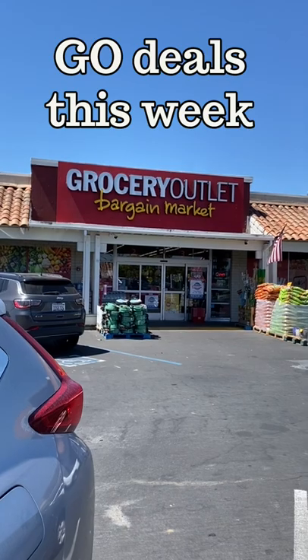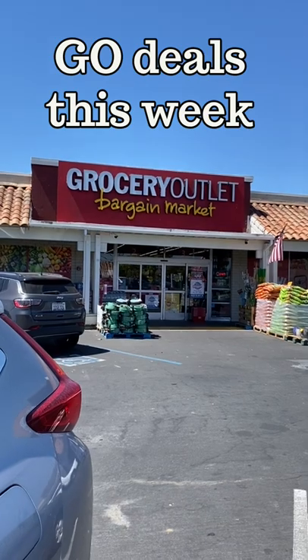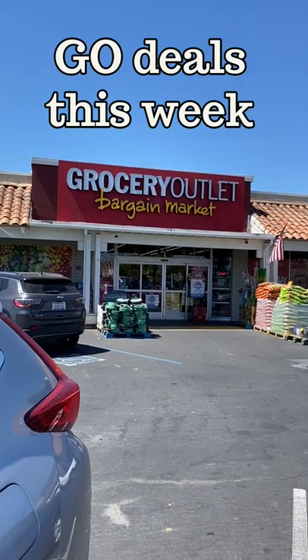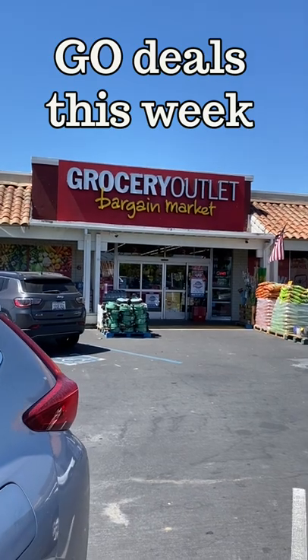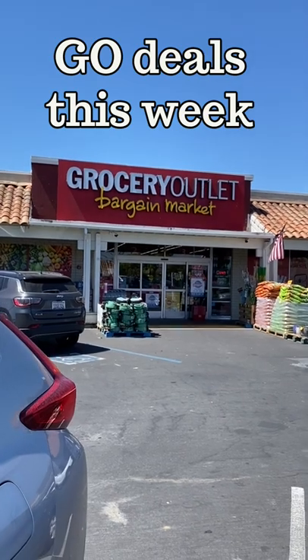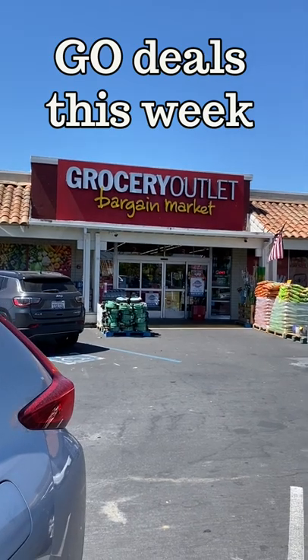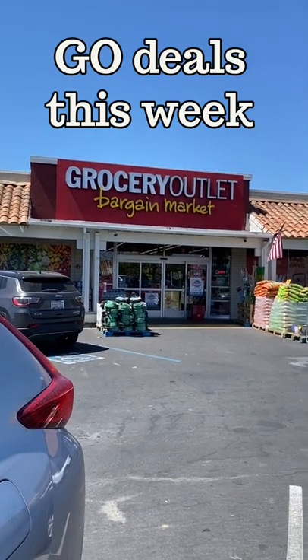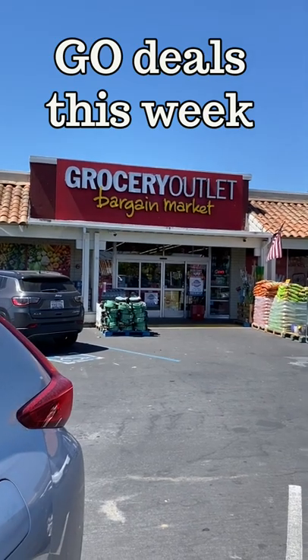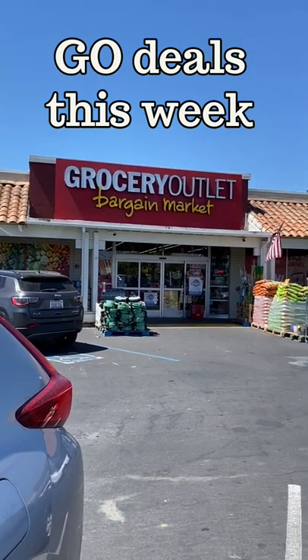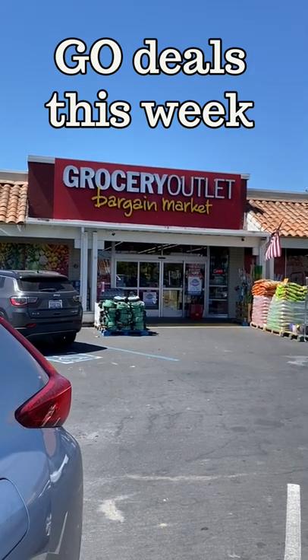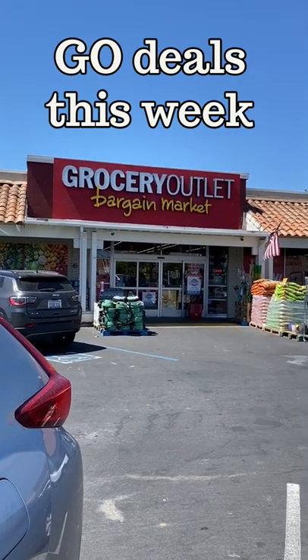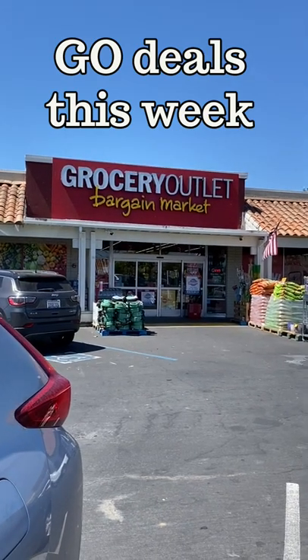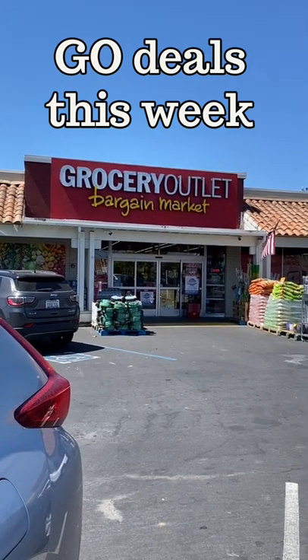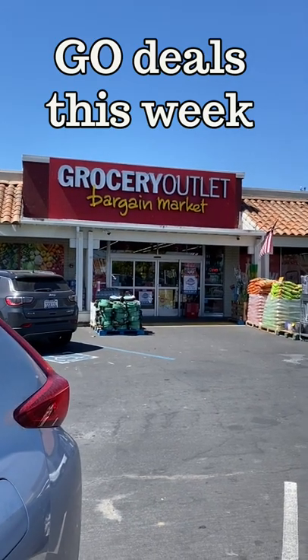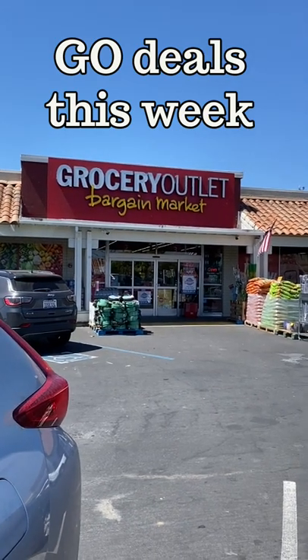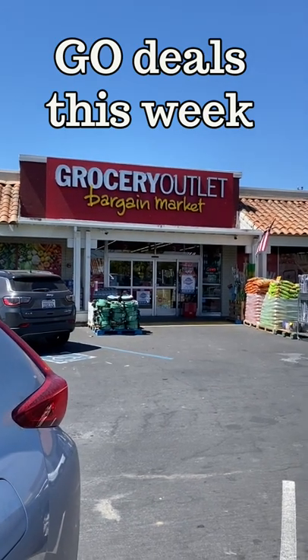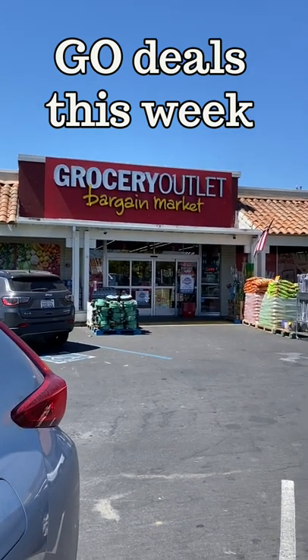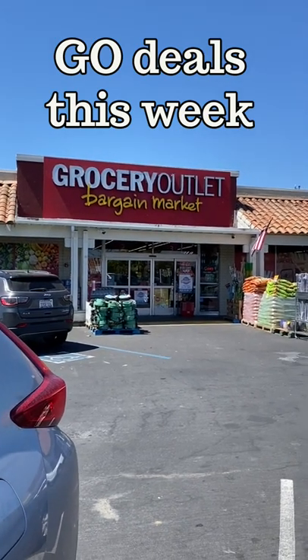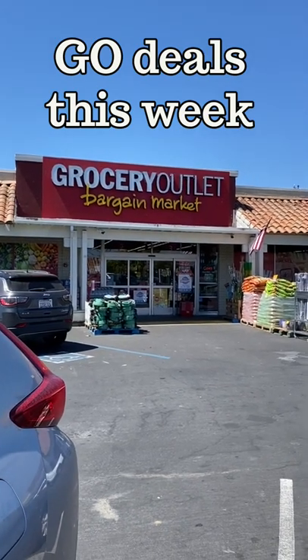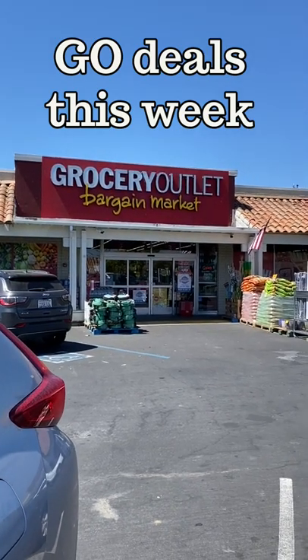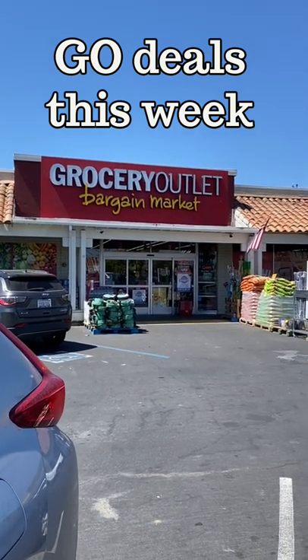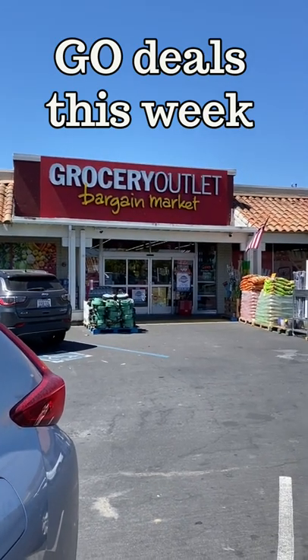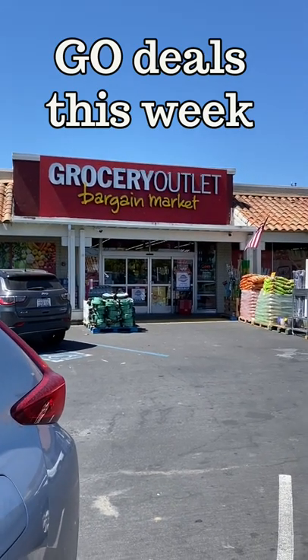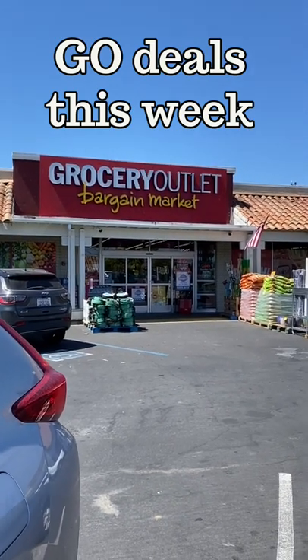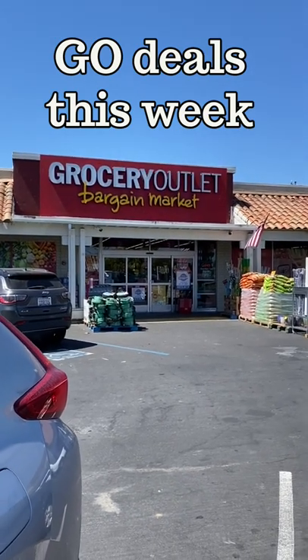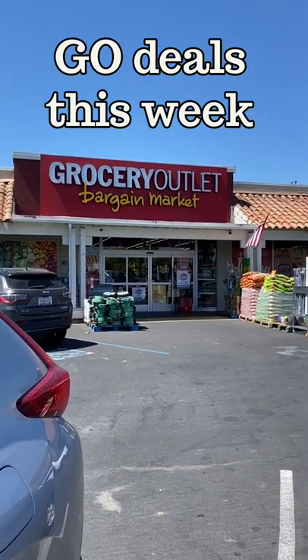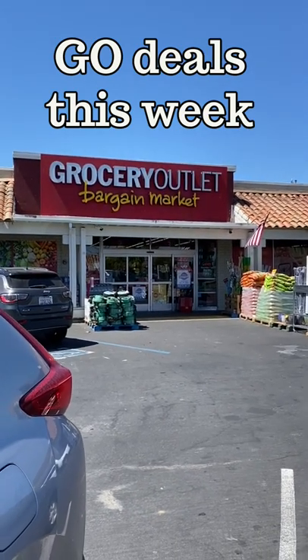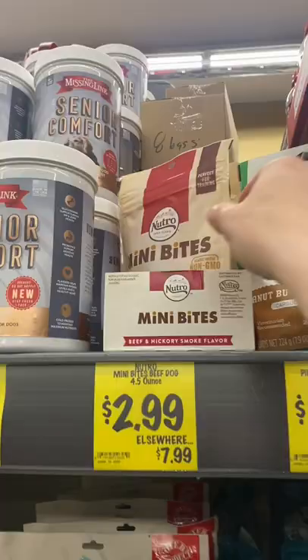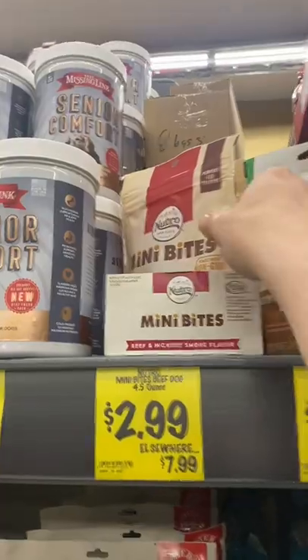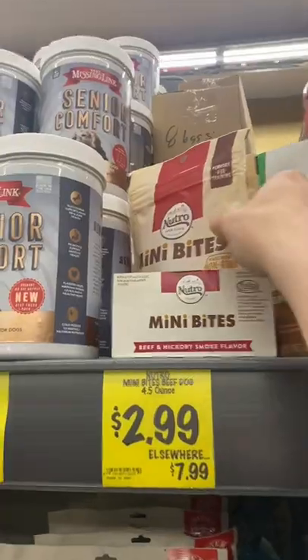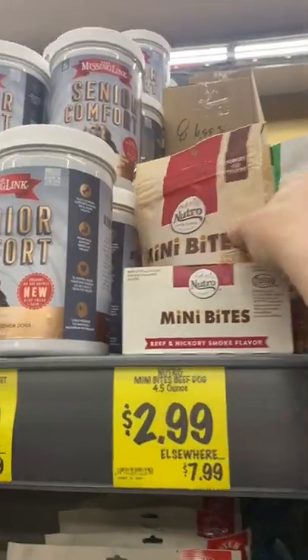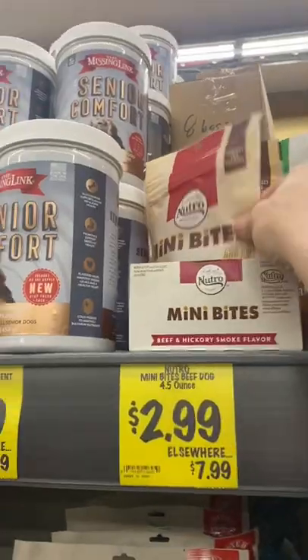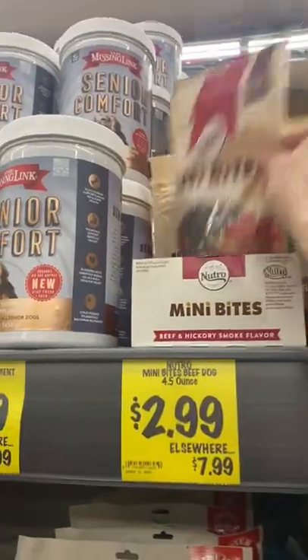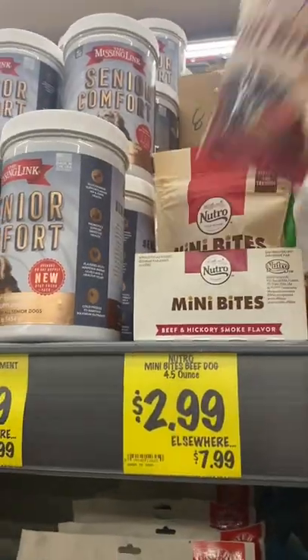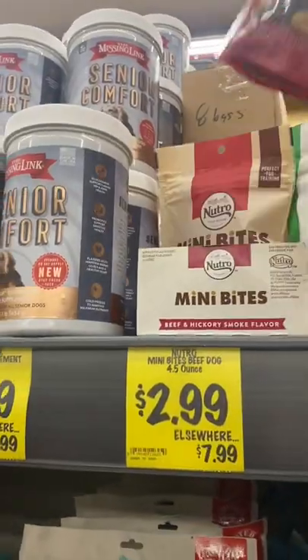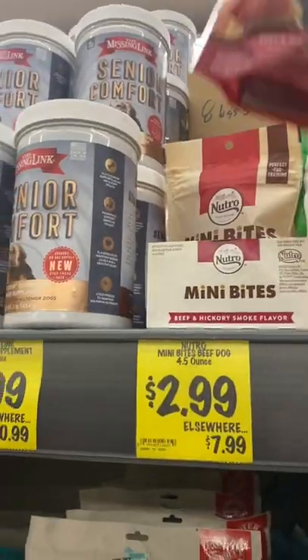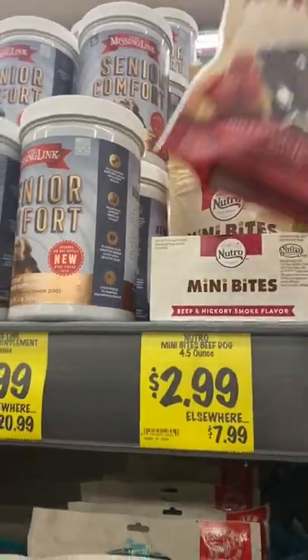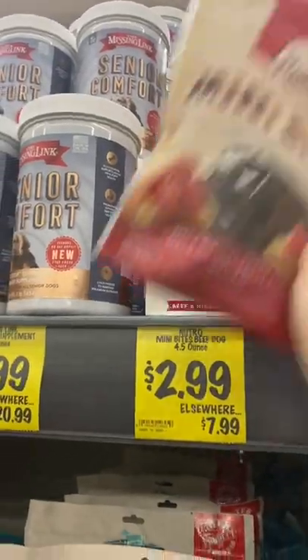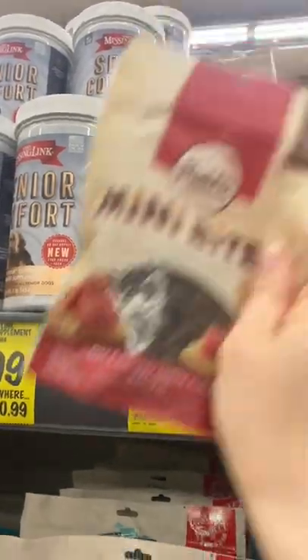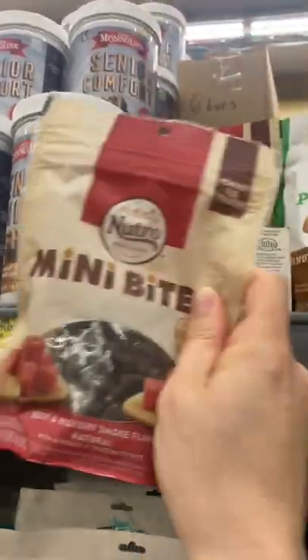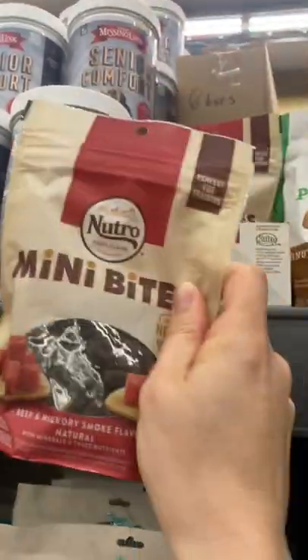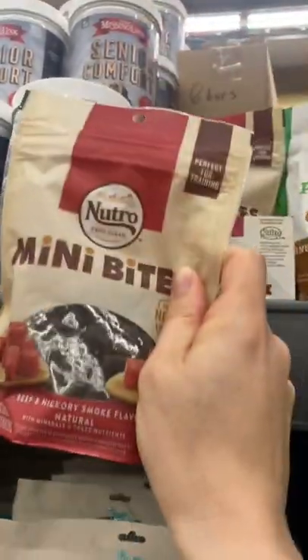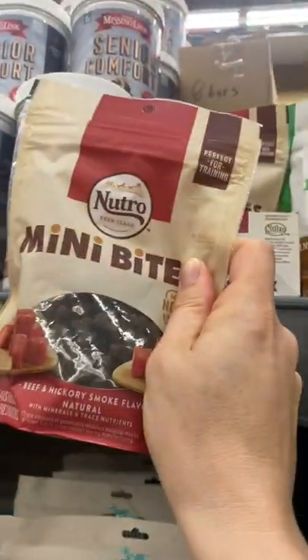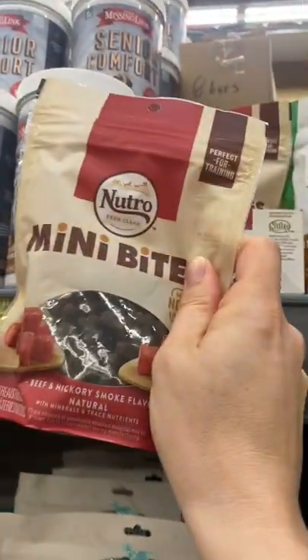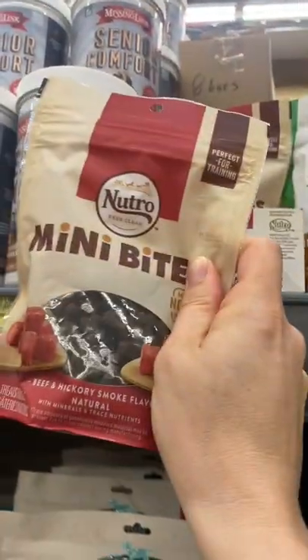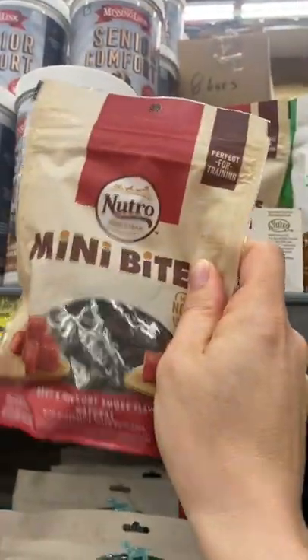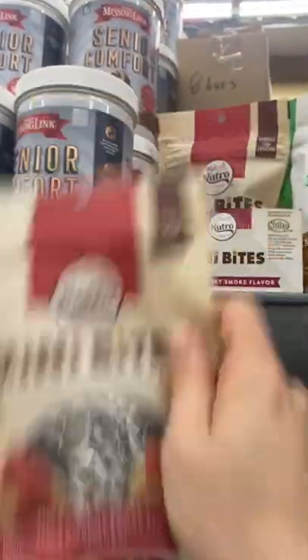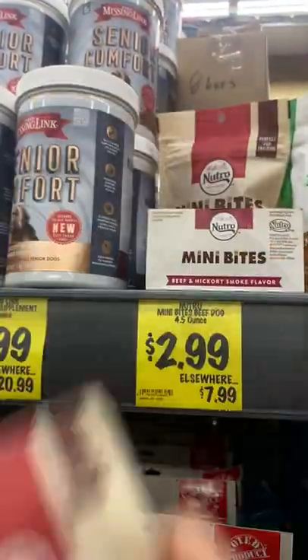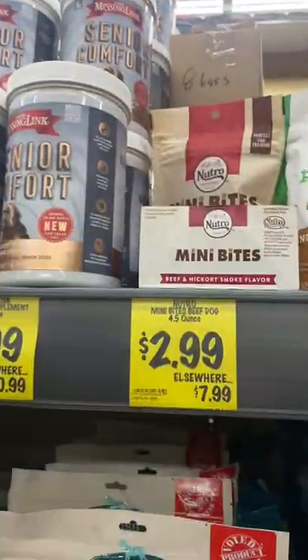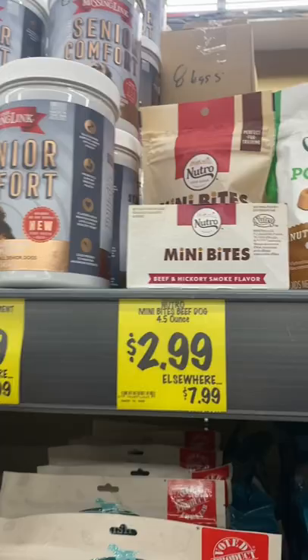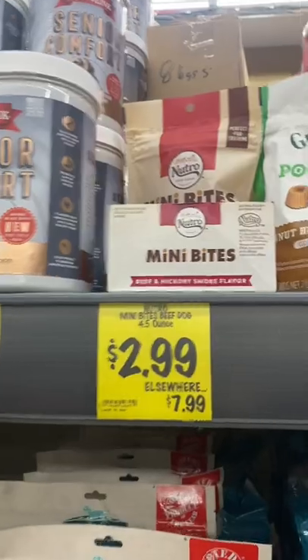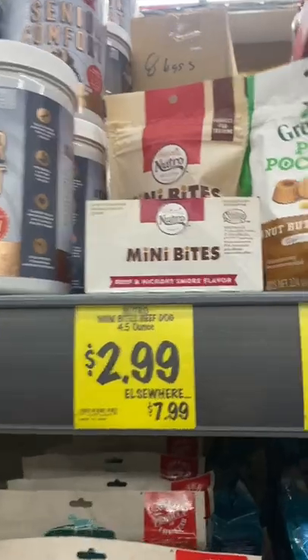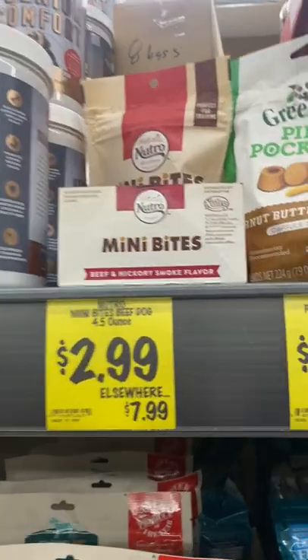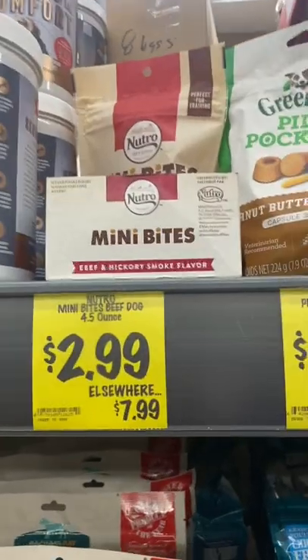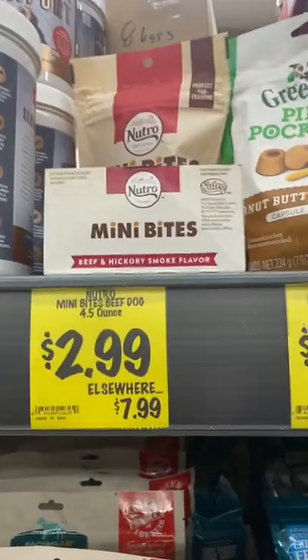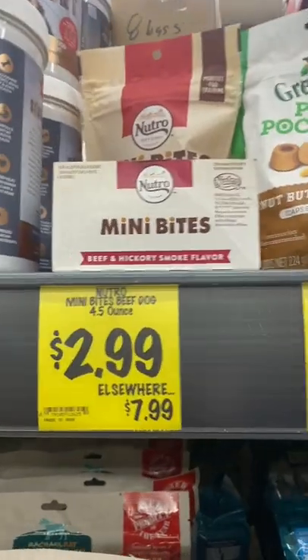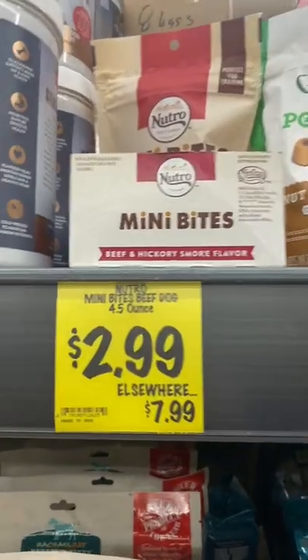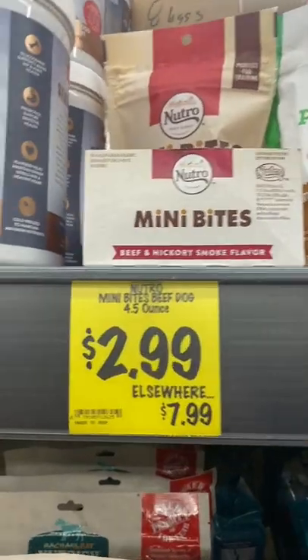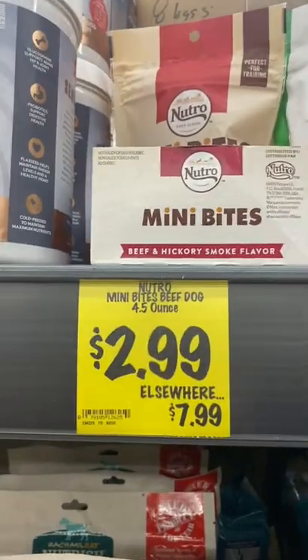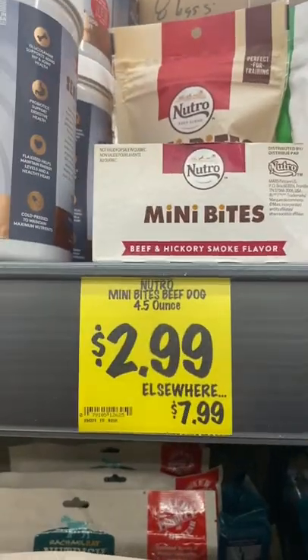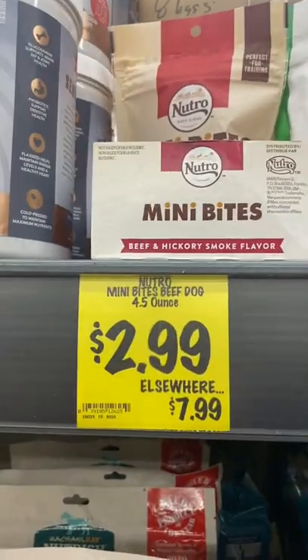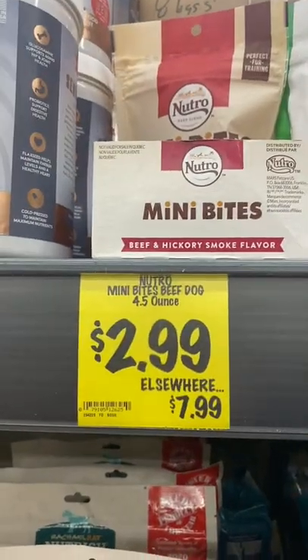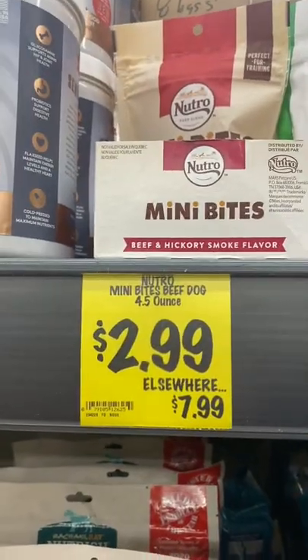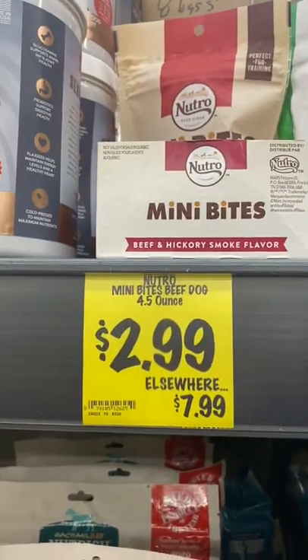These are my favorite Grocery Outlet finds this week. These Neutro Mini Bites — Dottie loves these, and $2.99 is a great price.